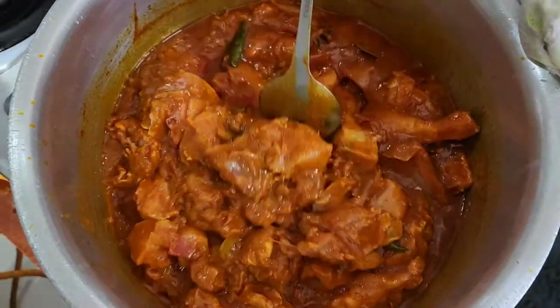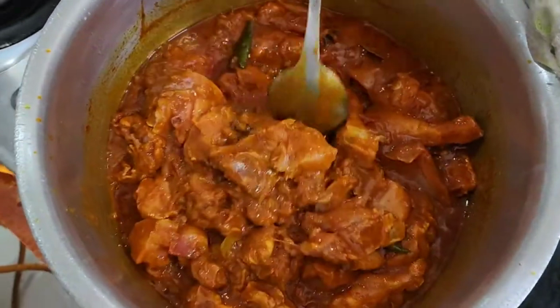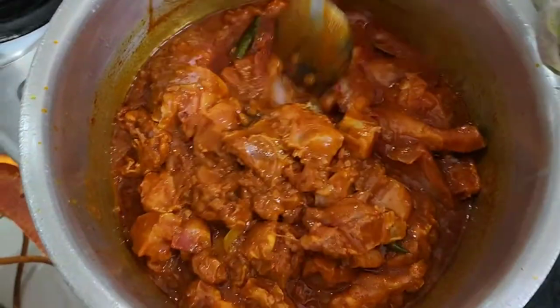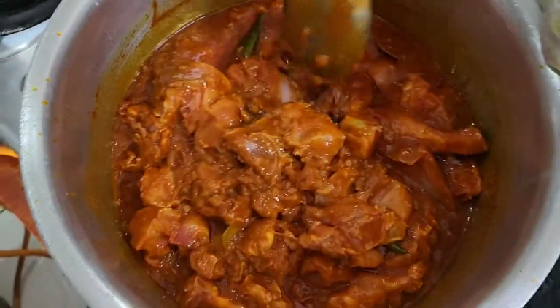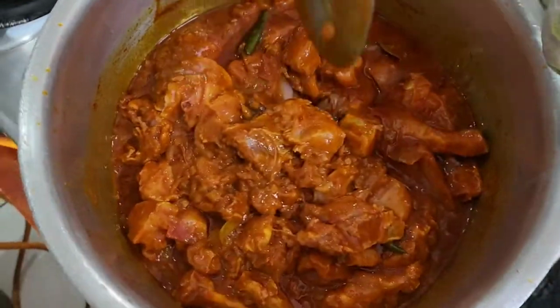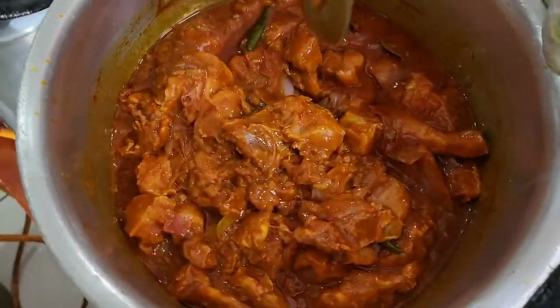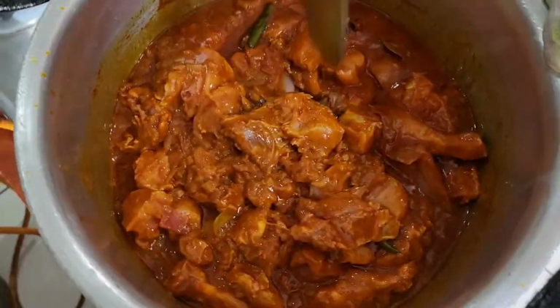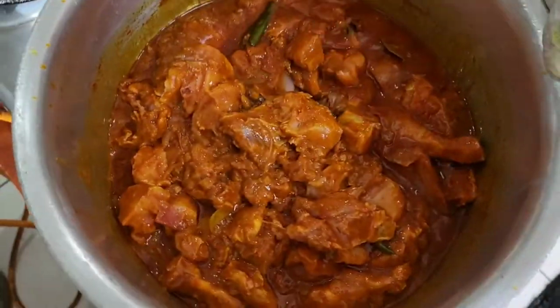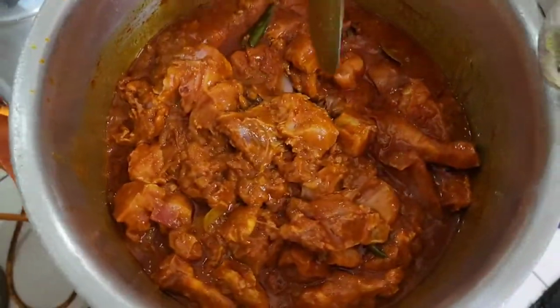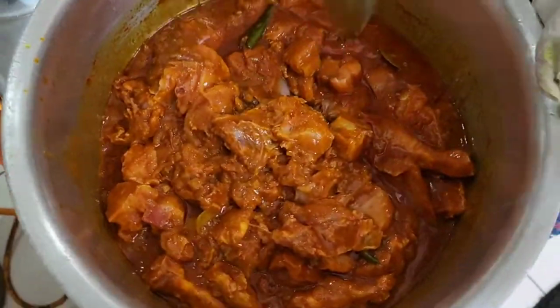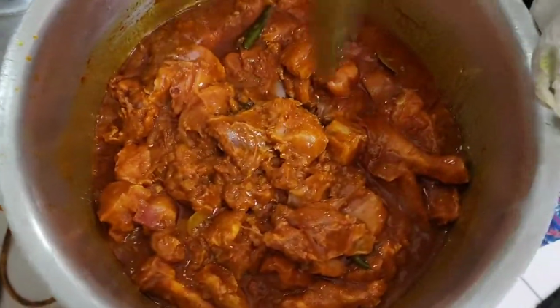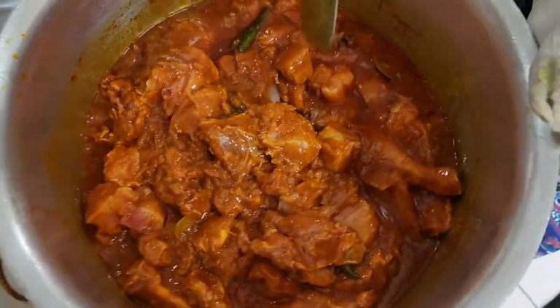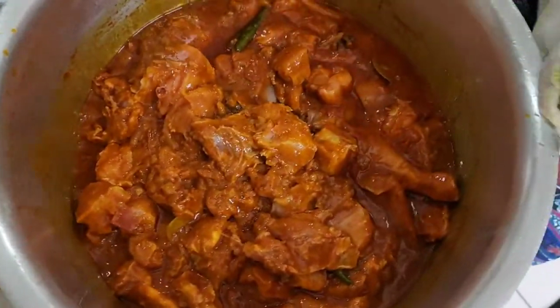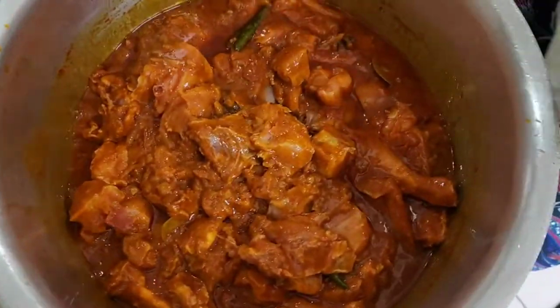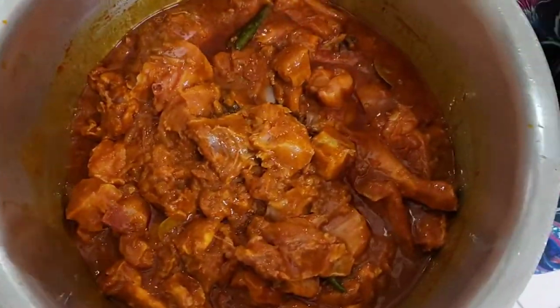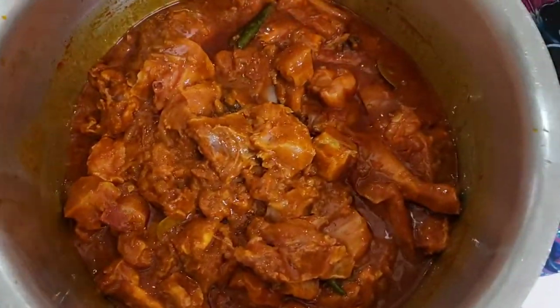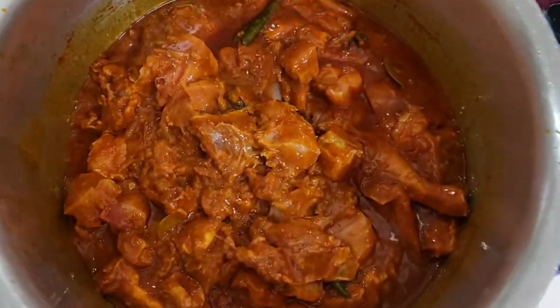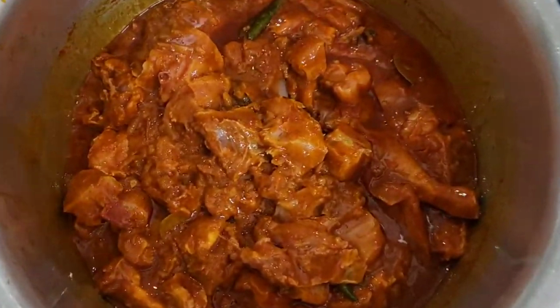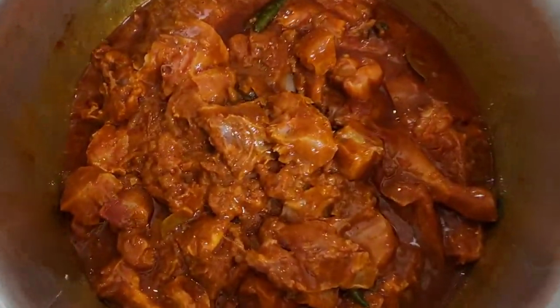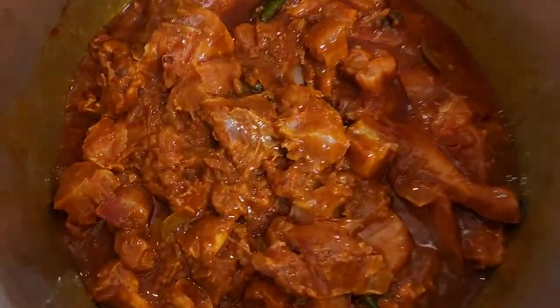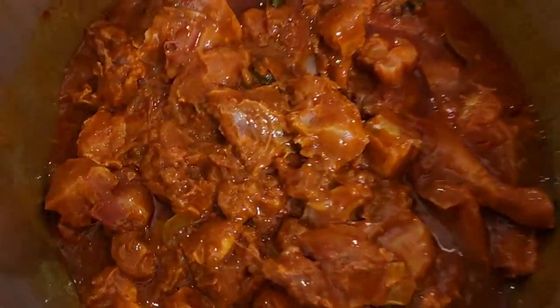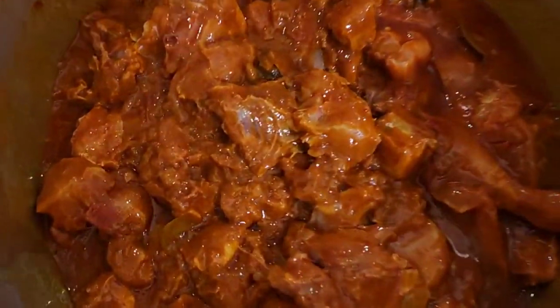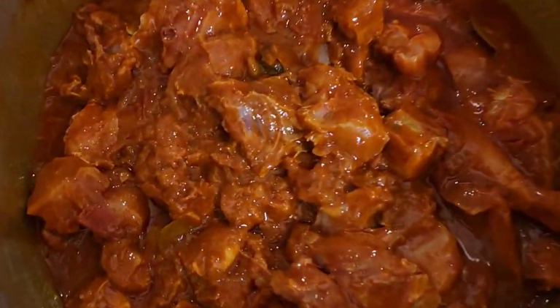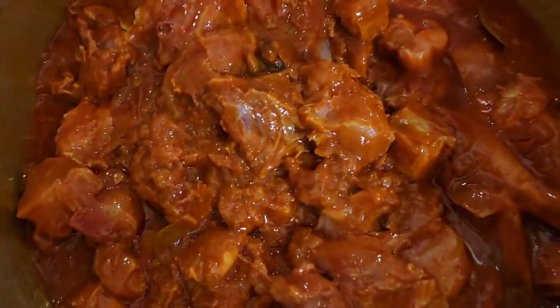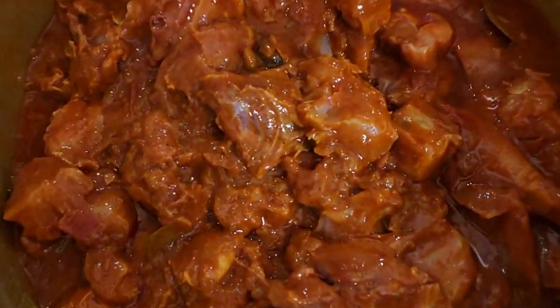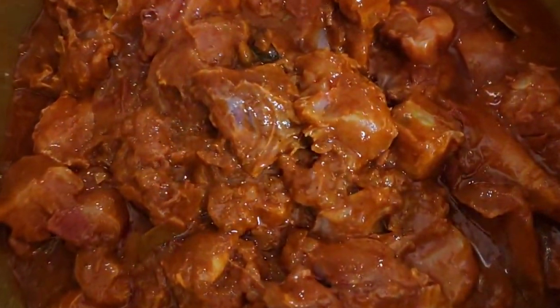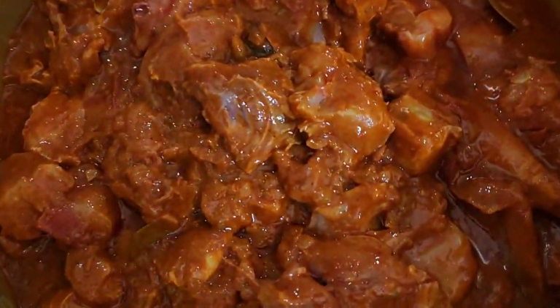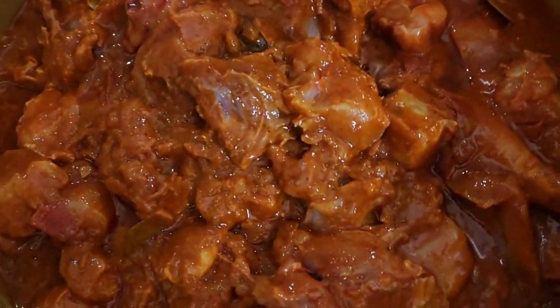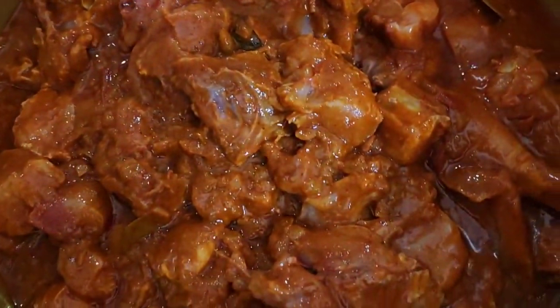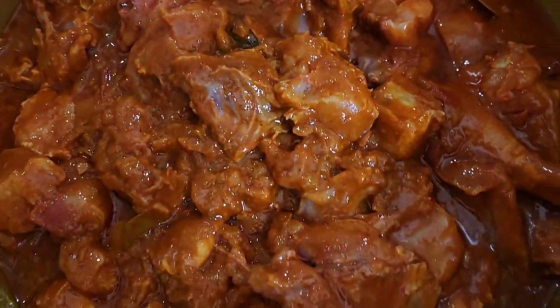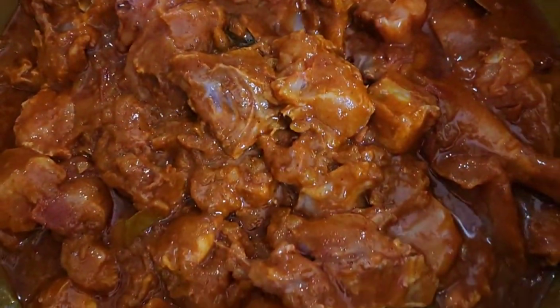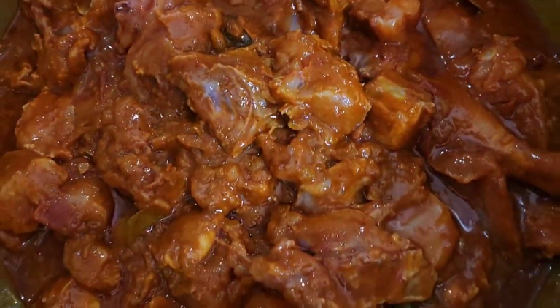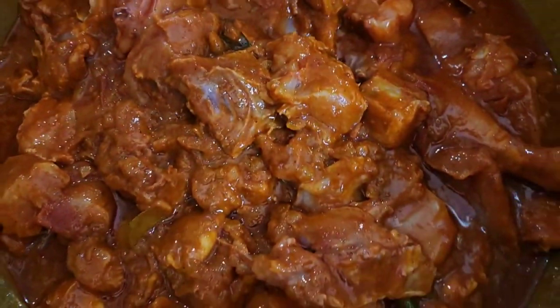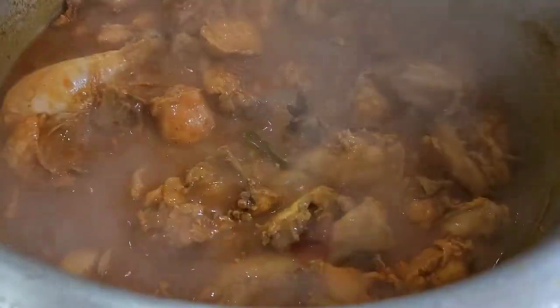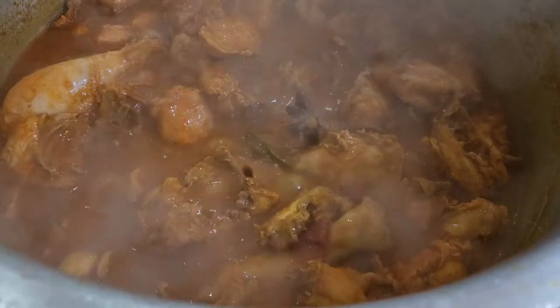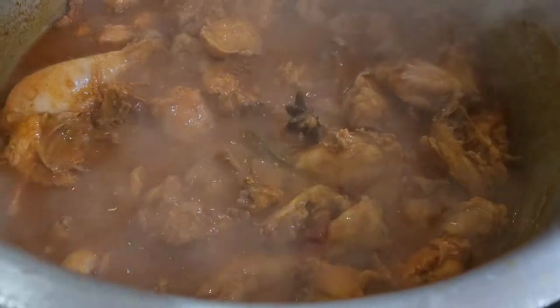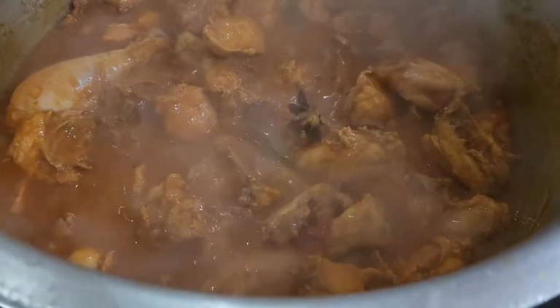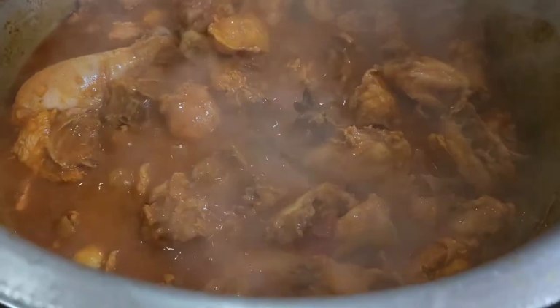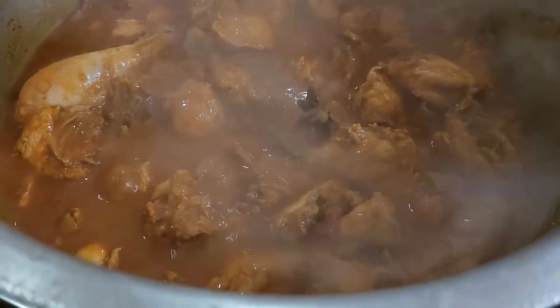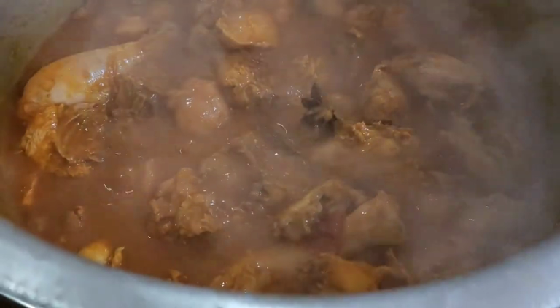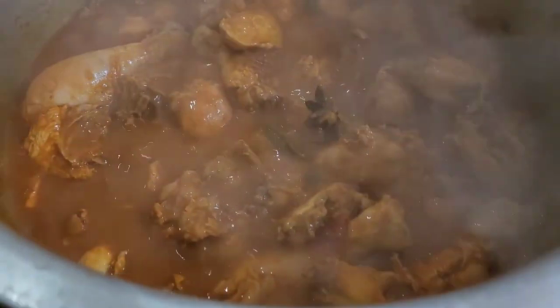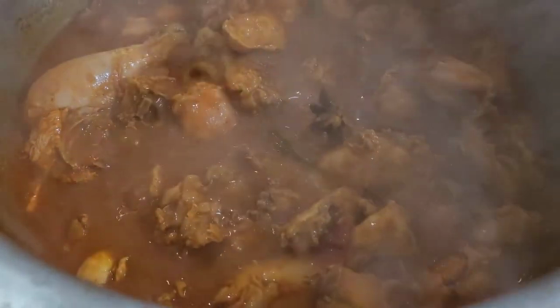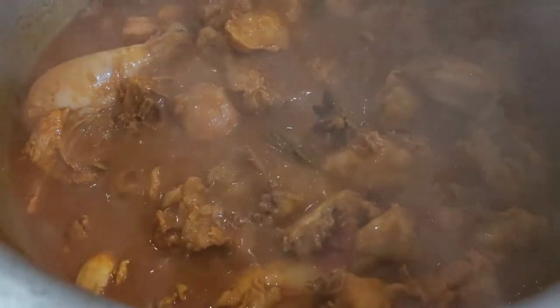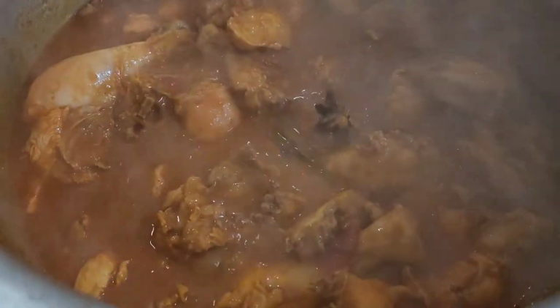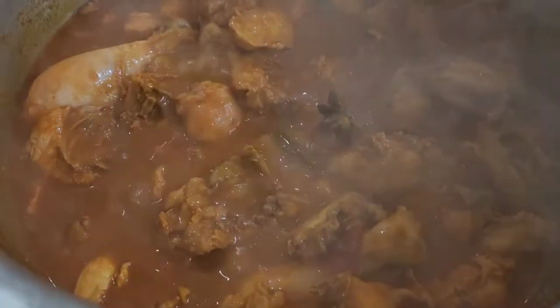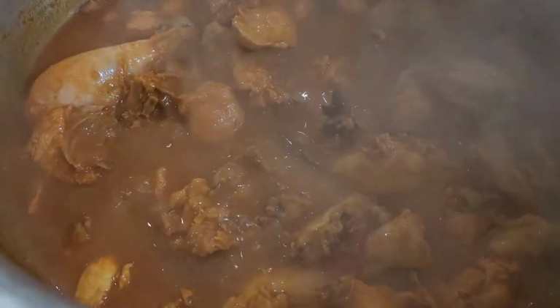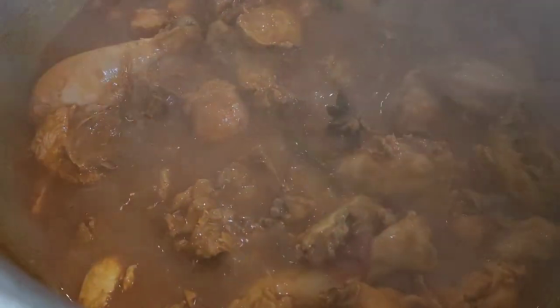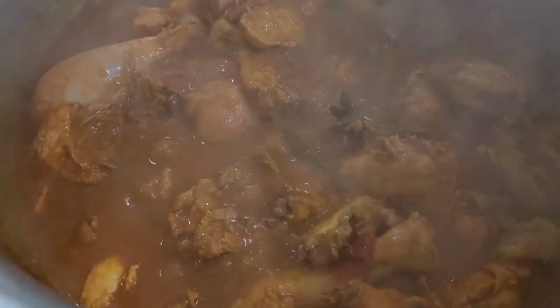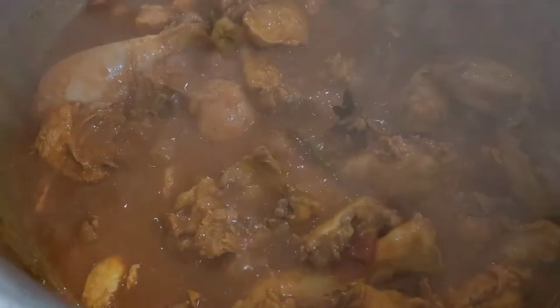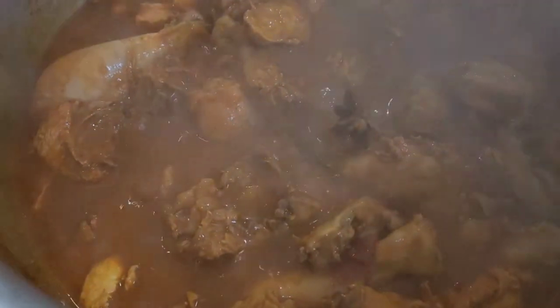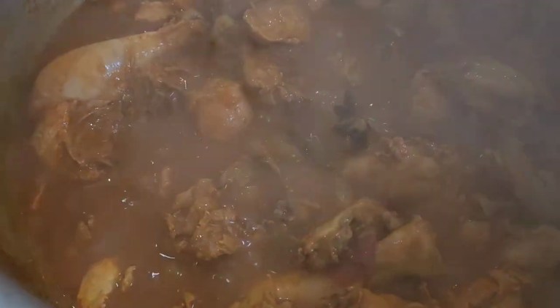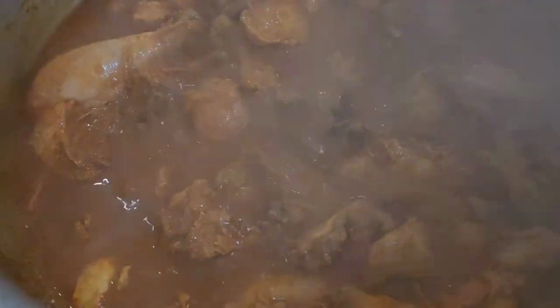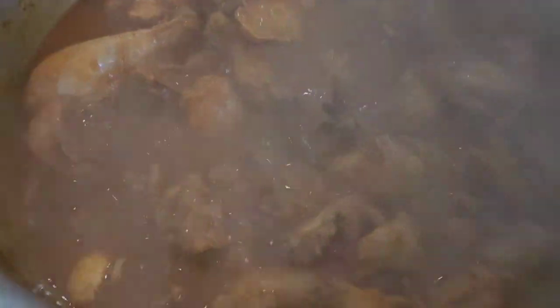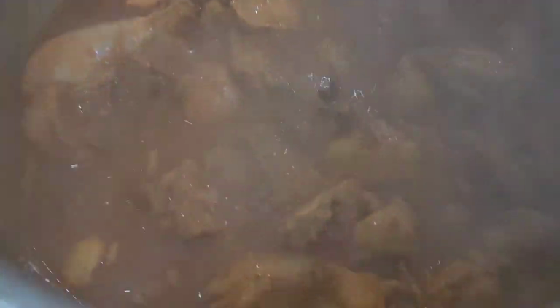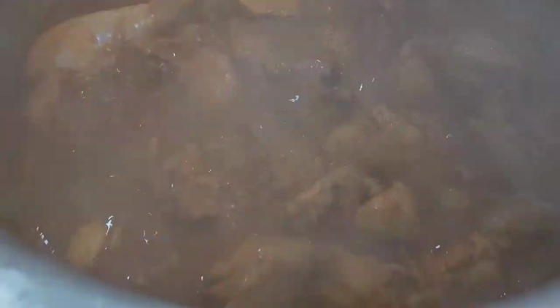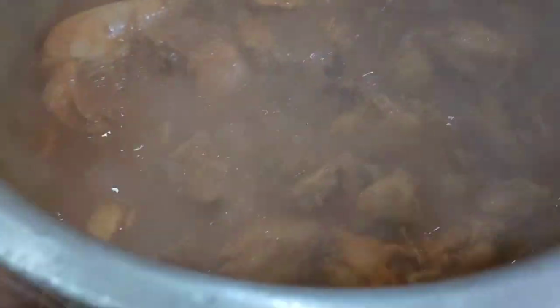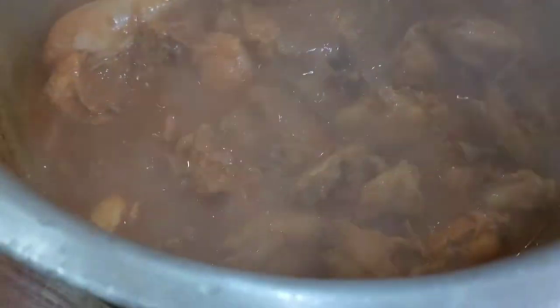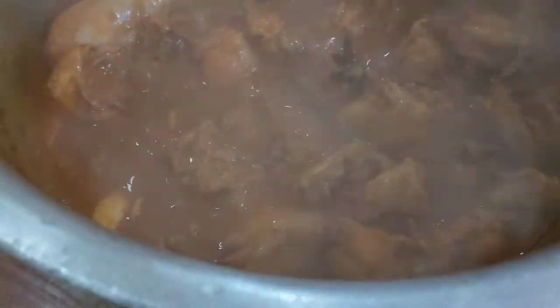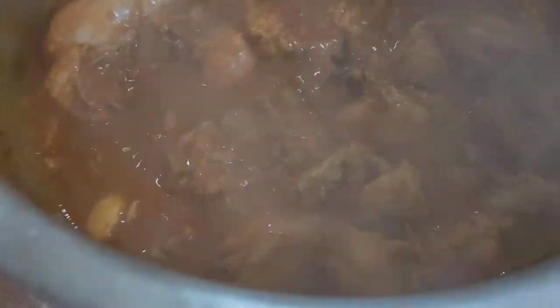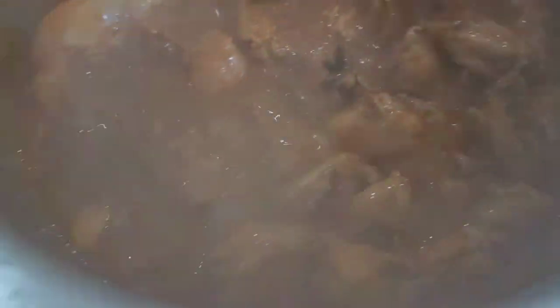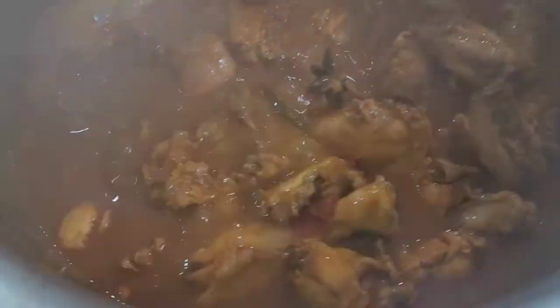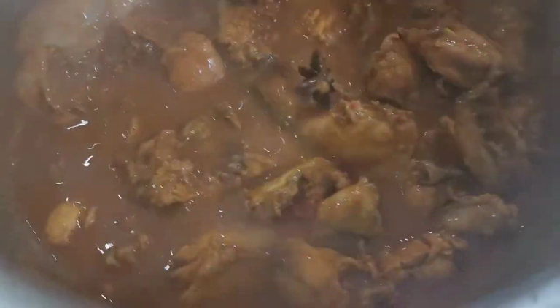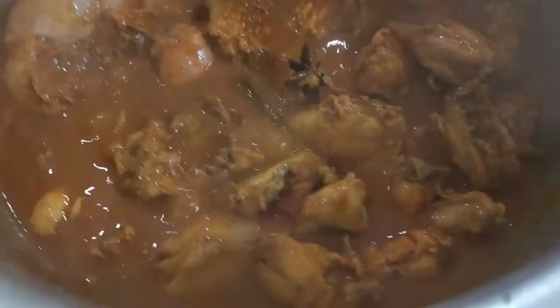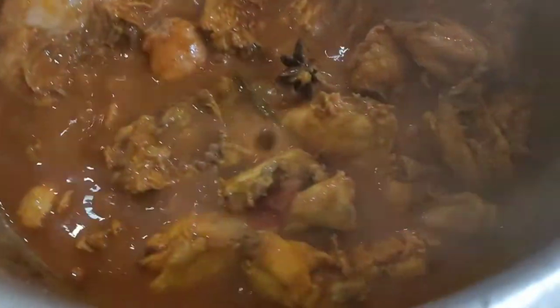Now we're going to let the chicken cook.